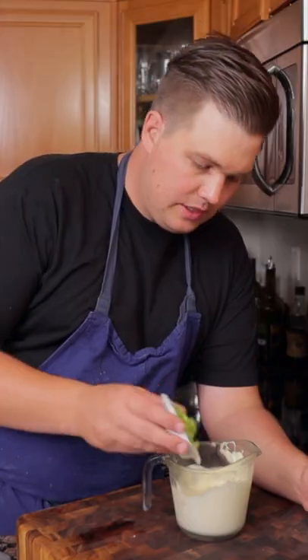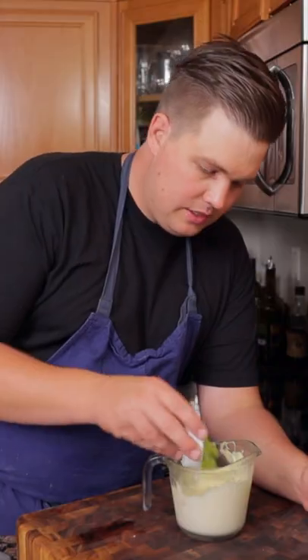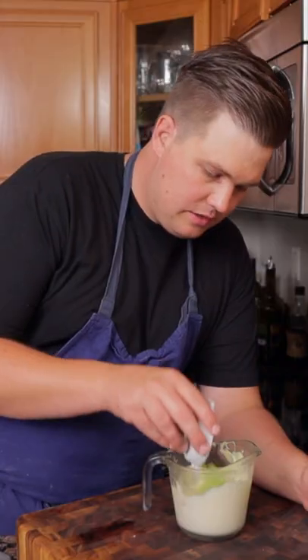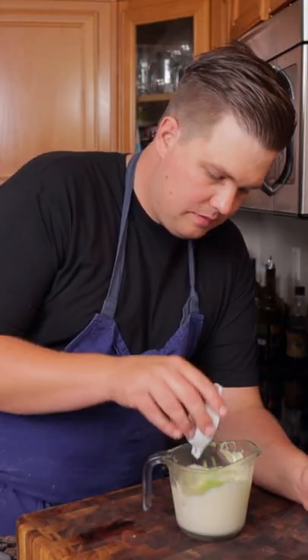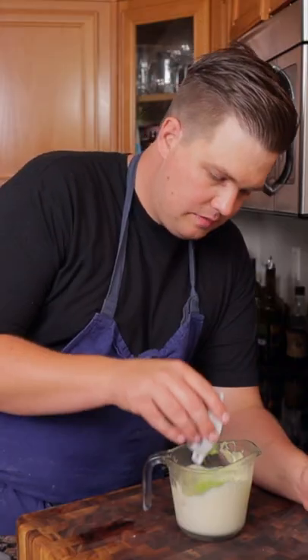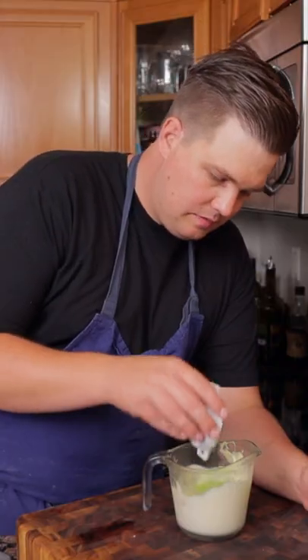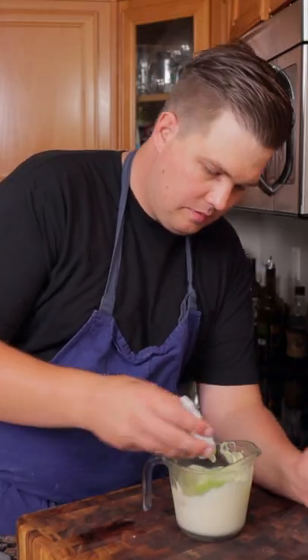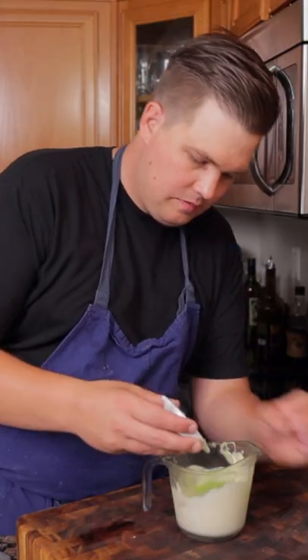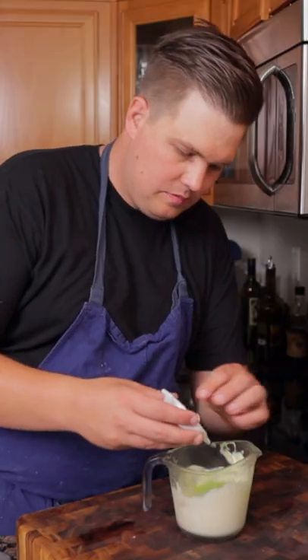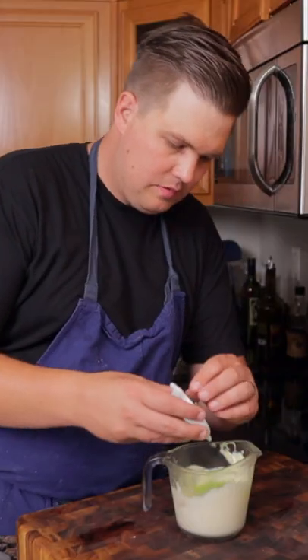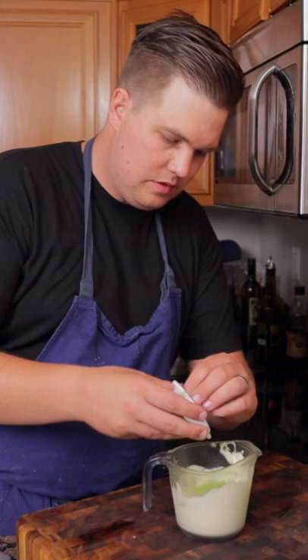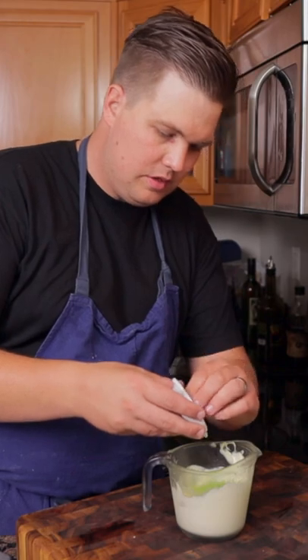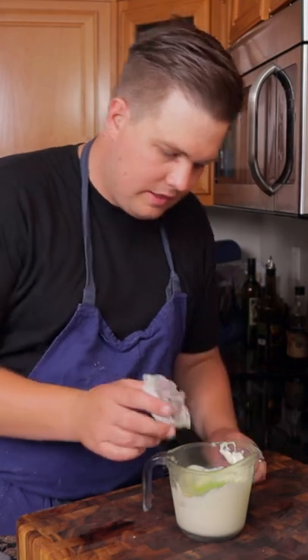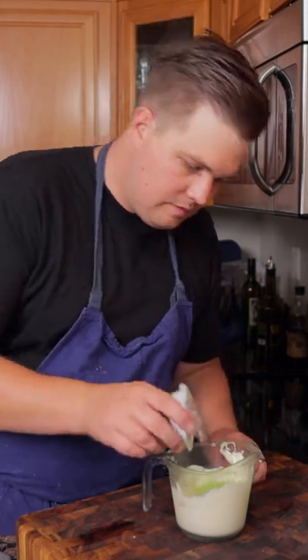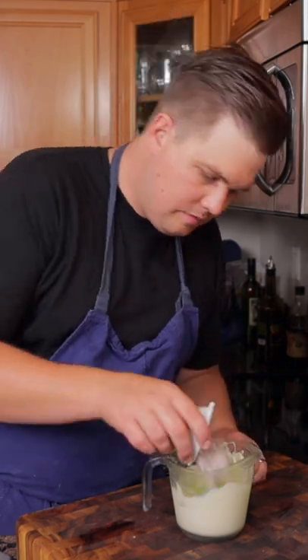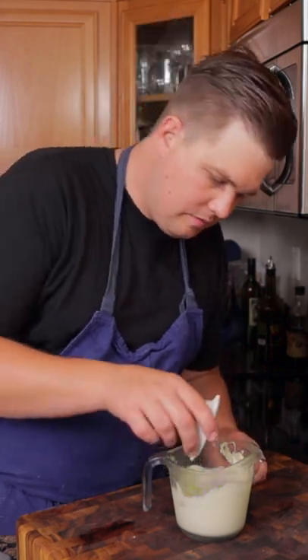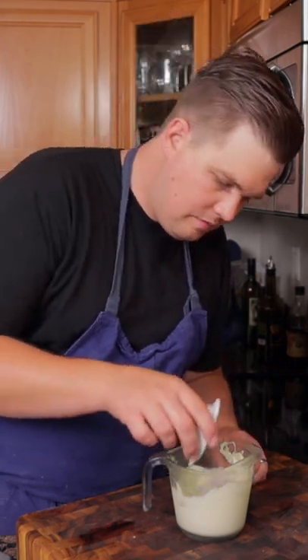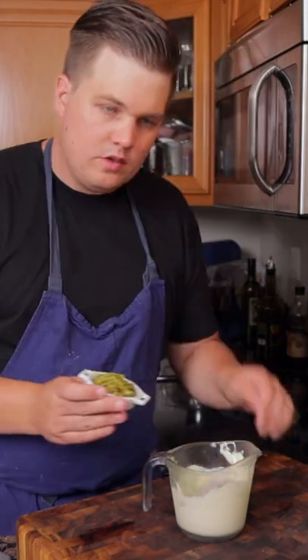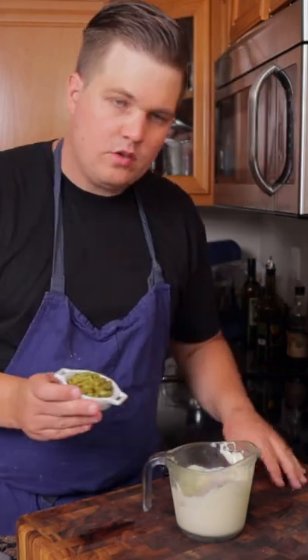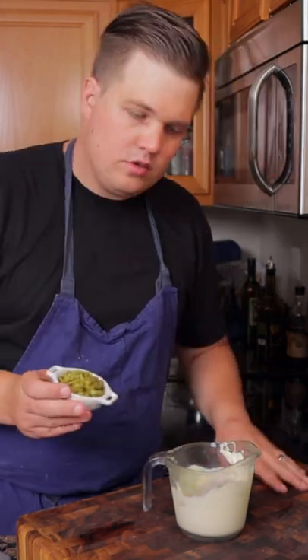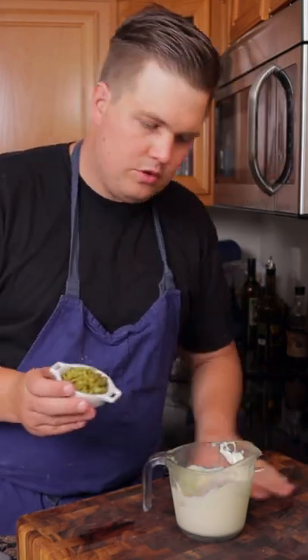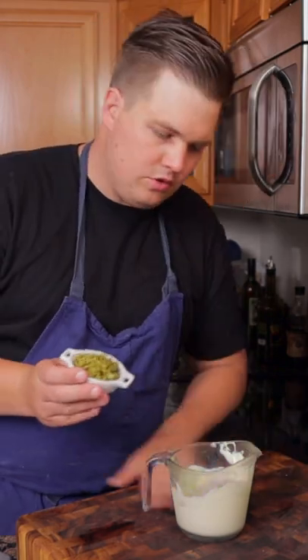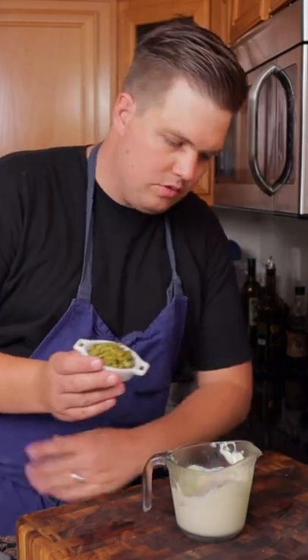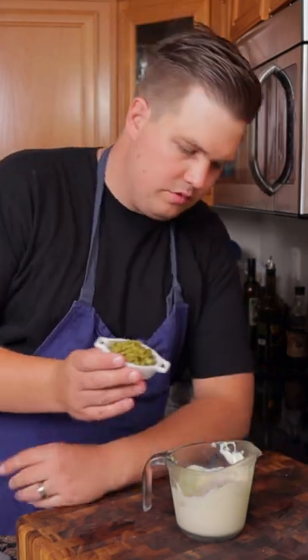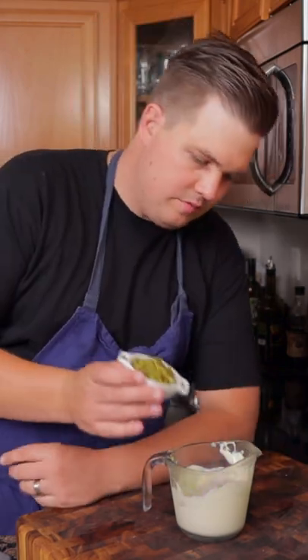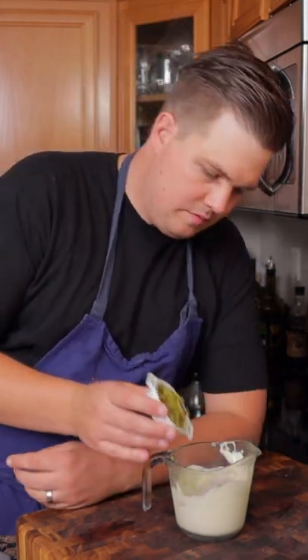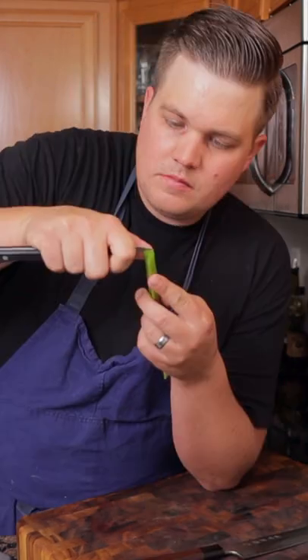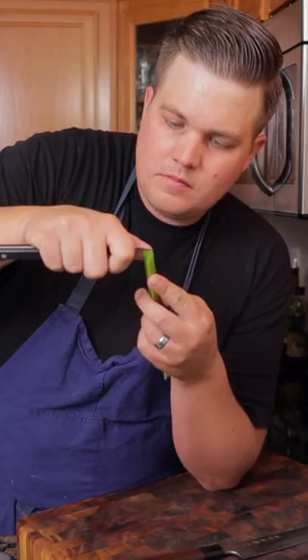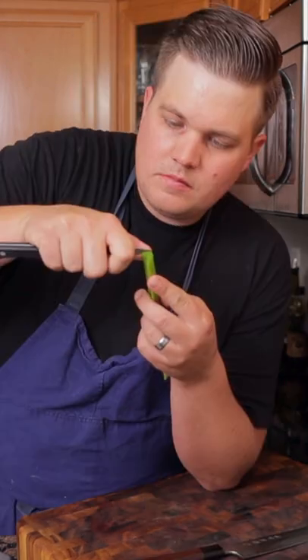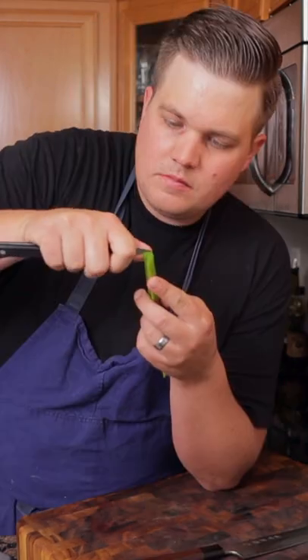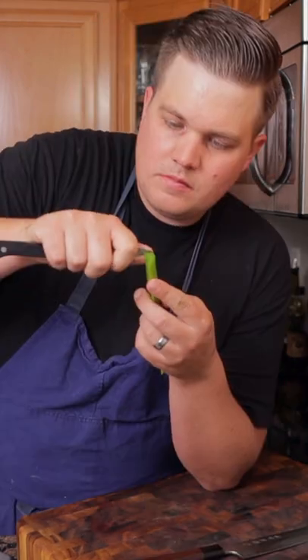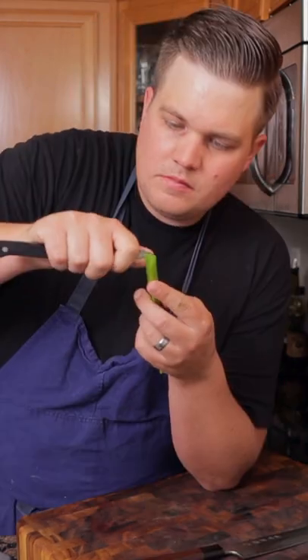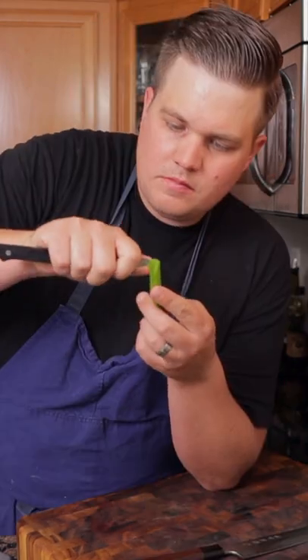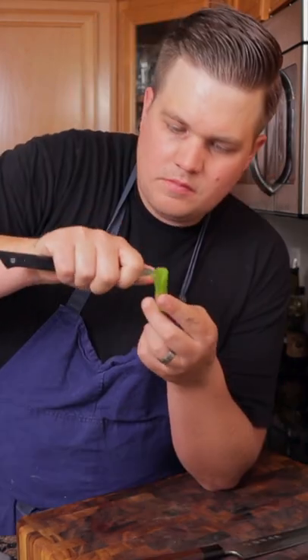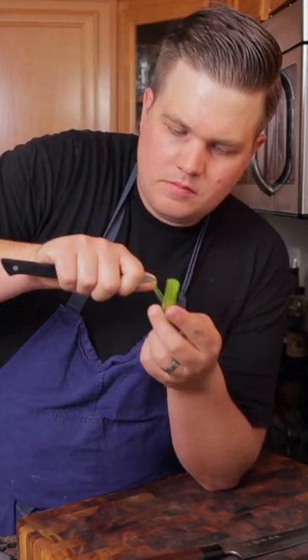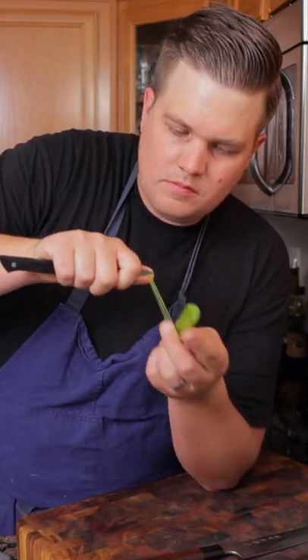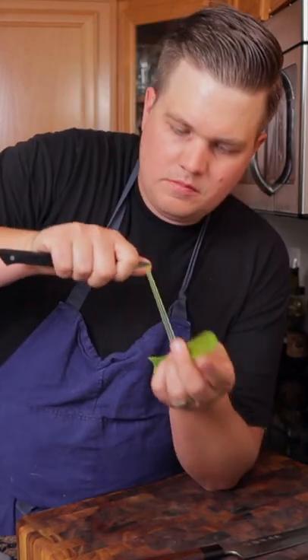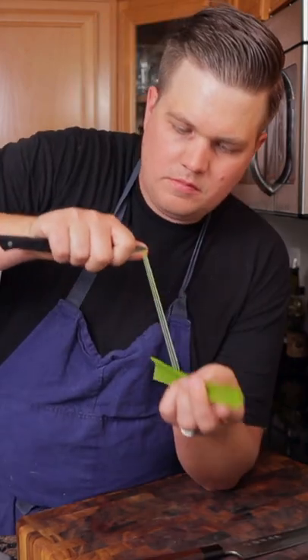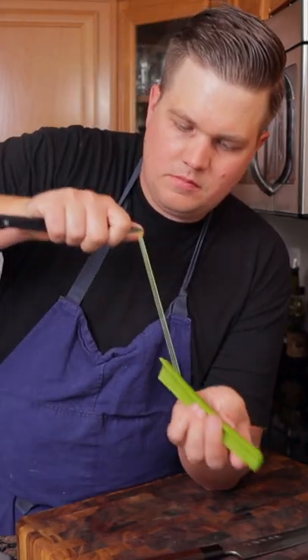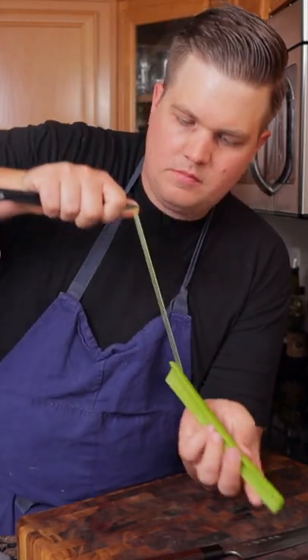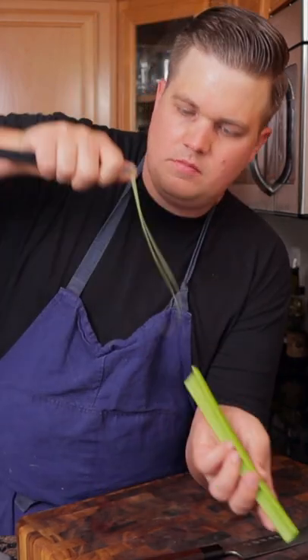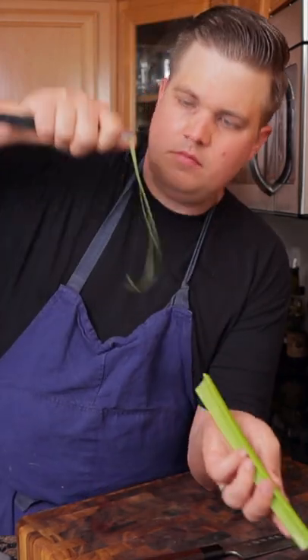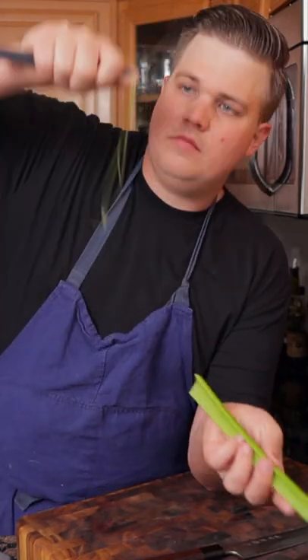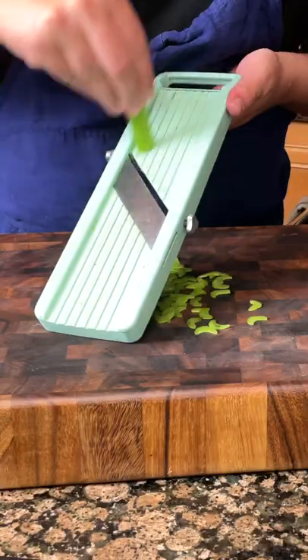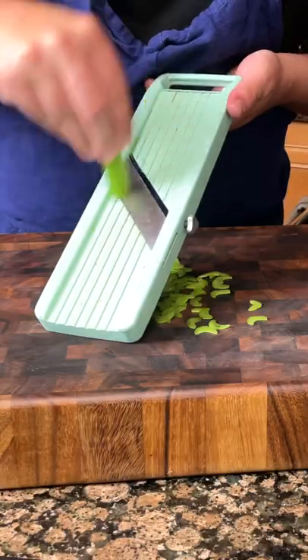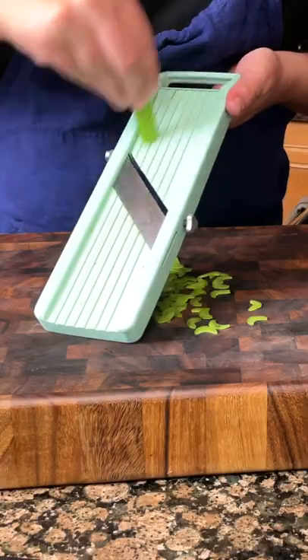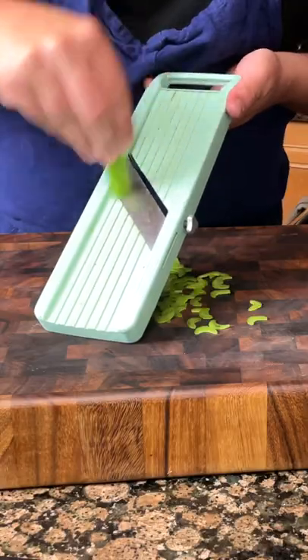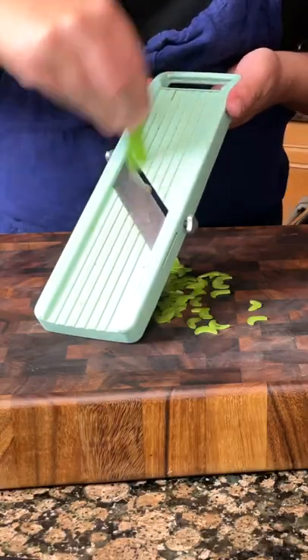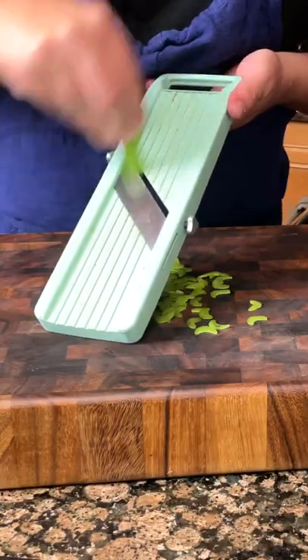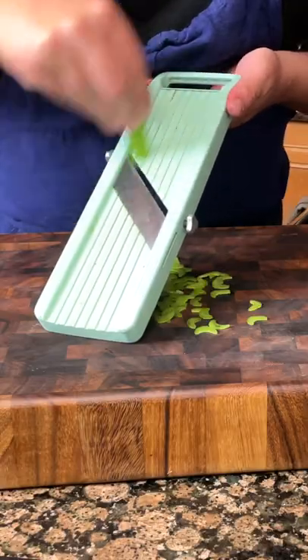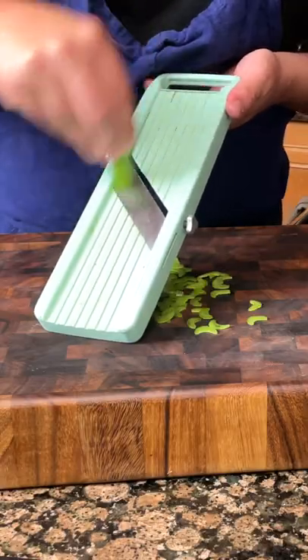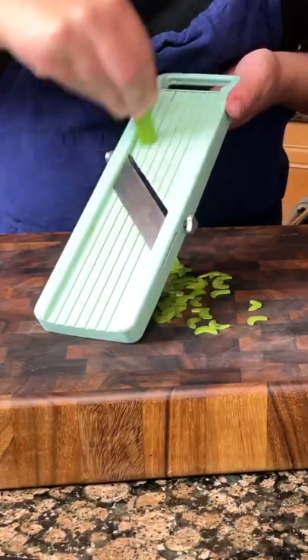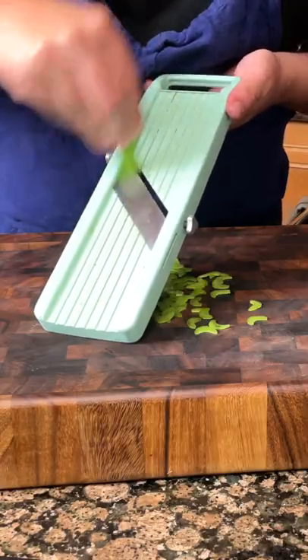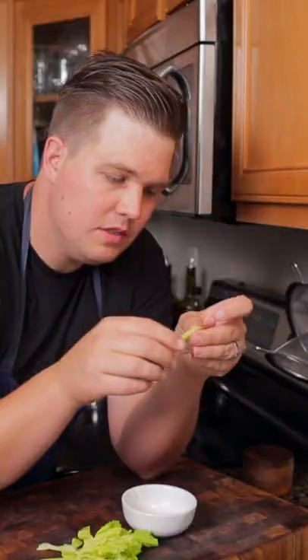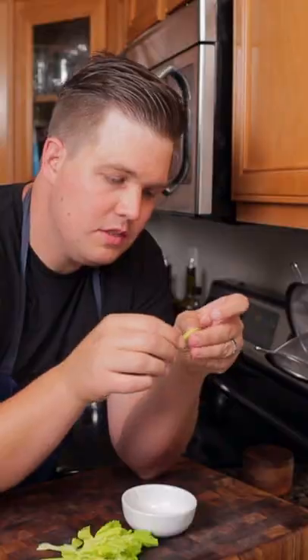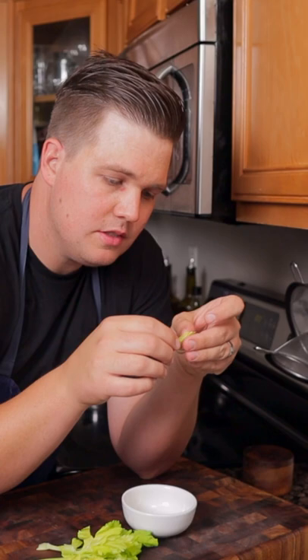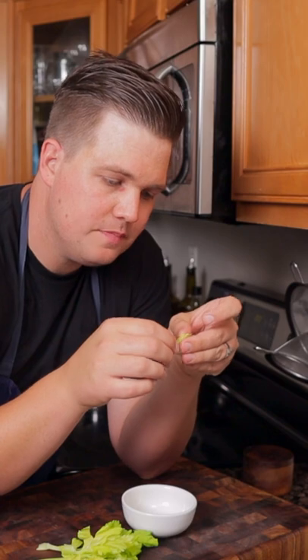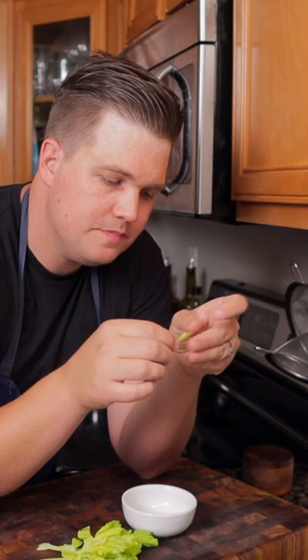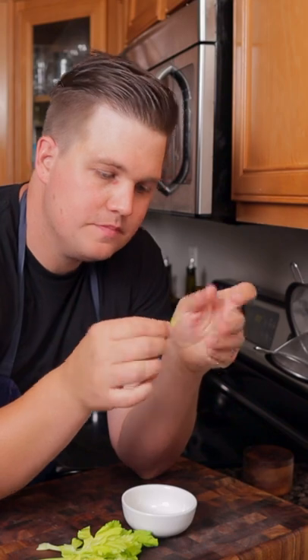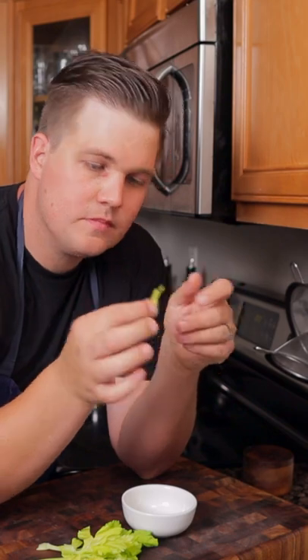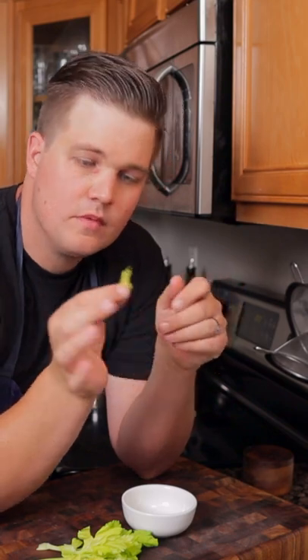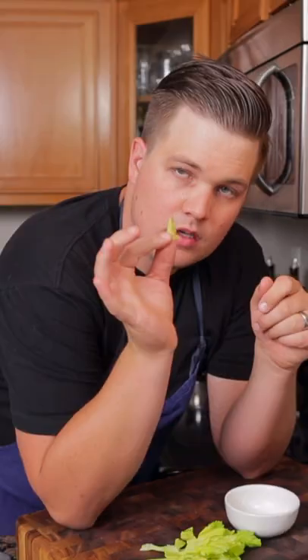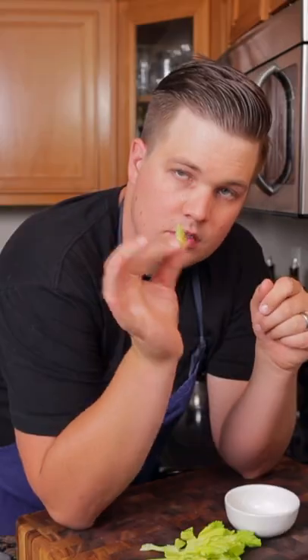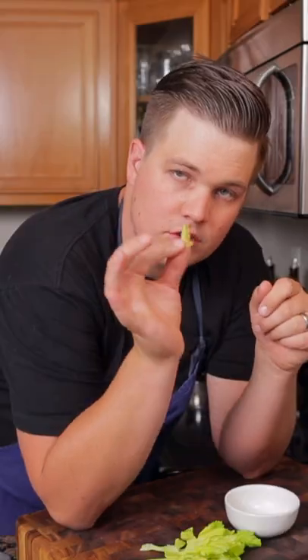Mix in brunoise celery, shallot, and cornichons. For the garnish, peel one stalk of celery, then shave on a mandolin and pick the celery leaves.